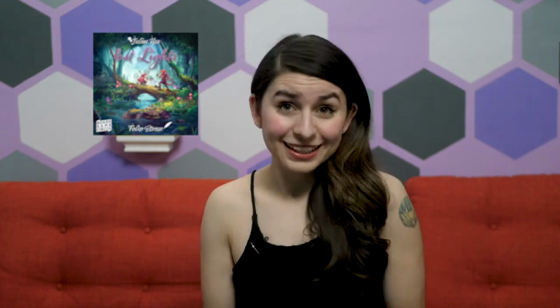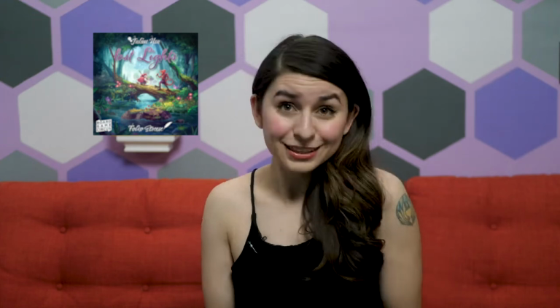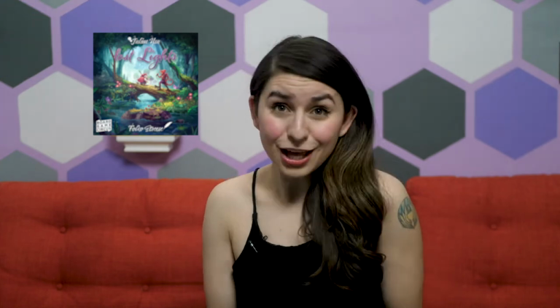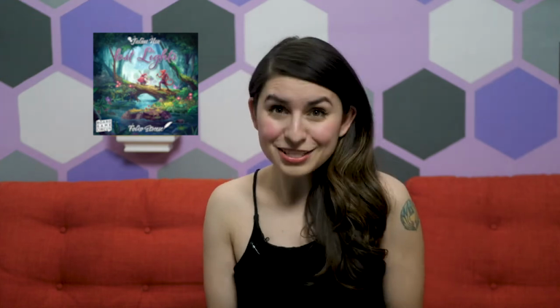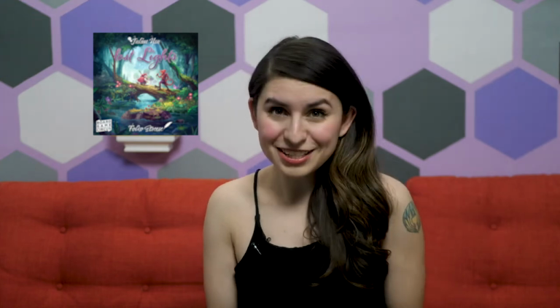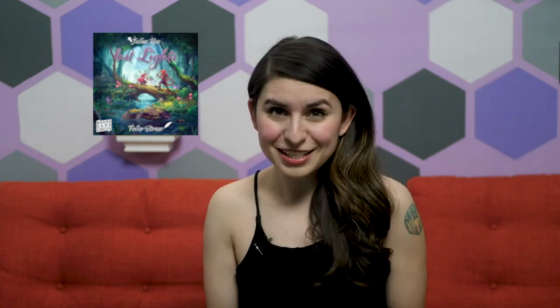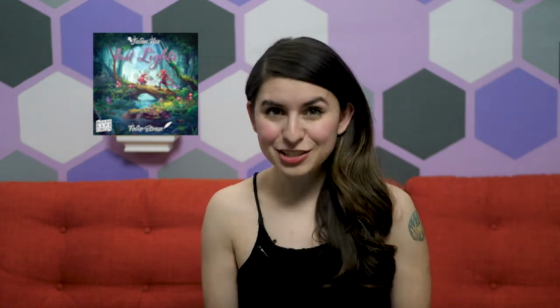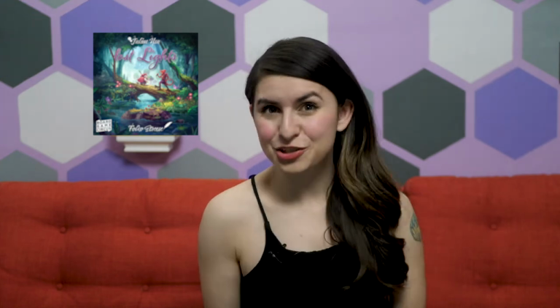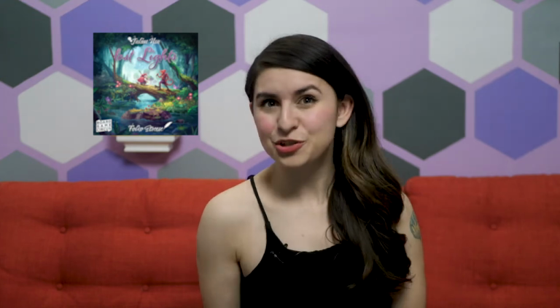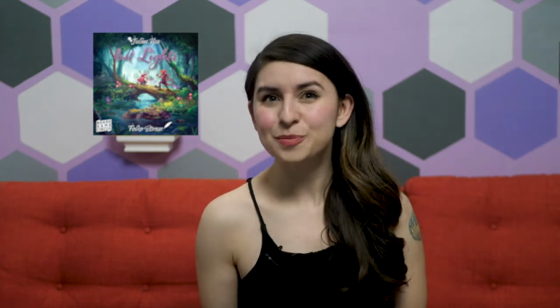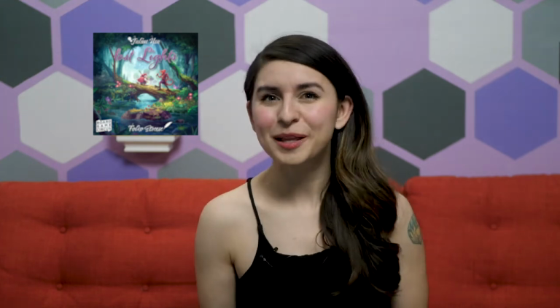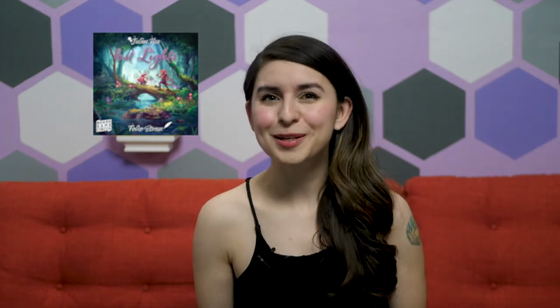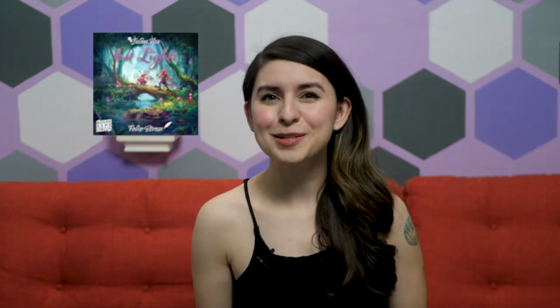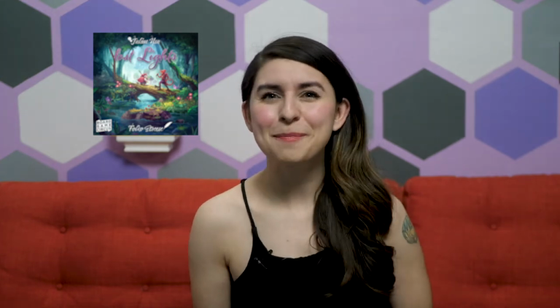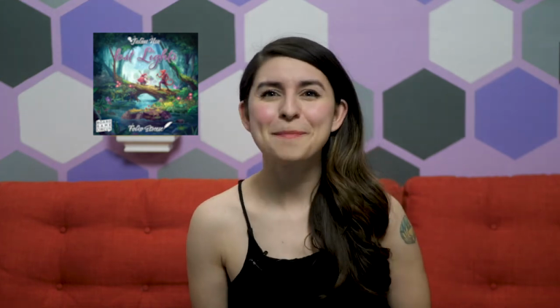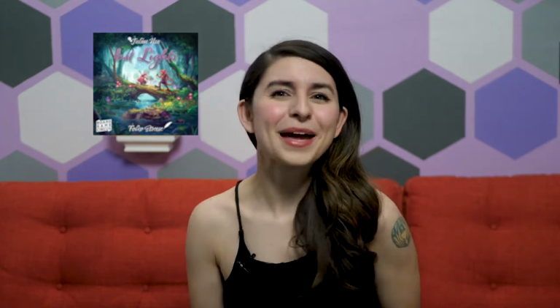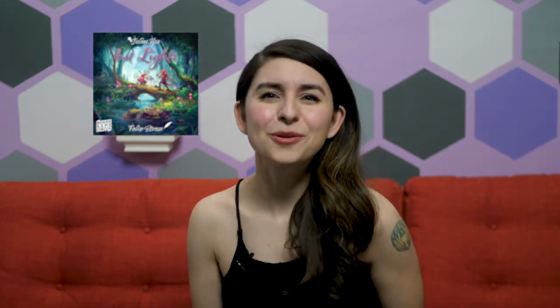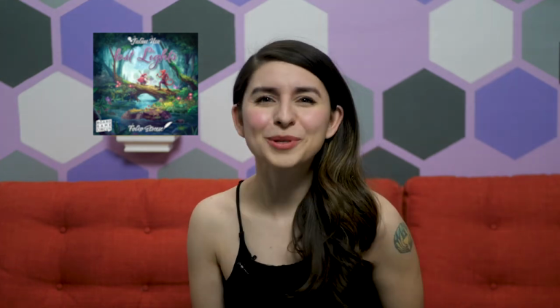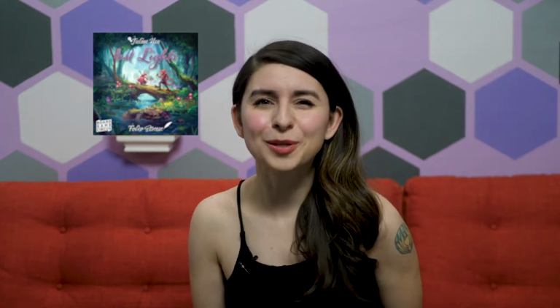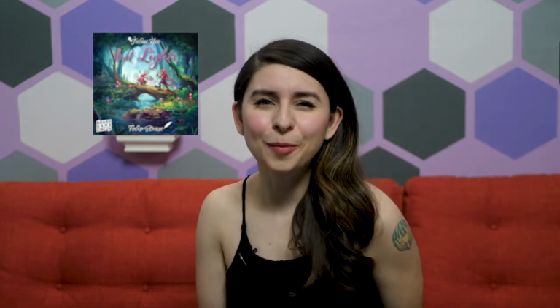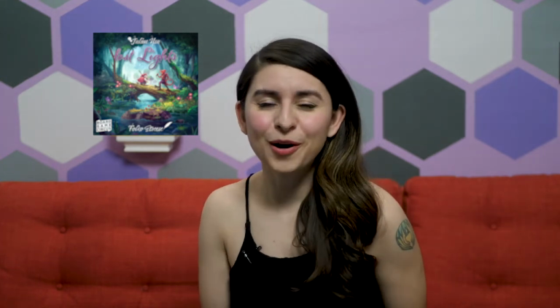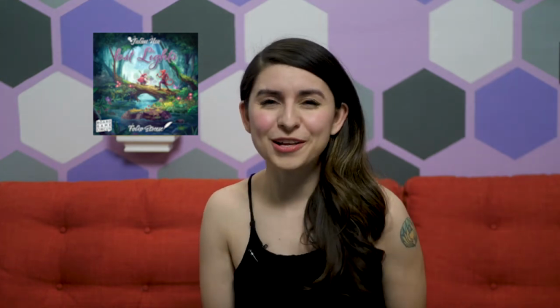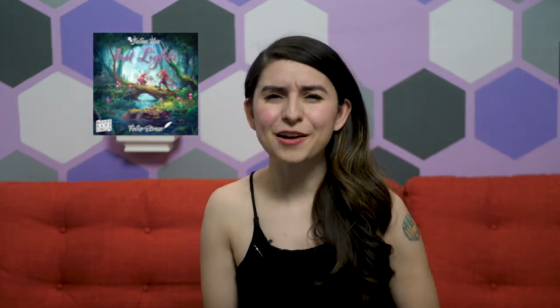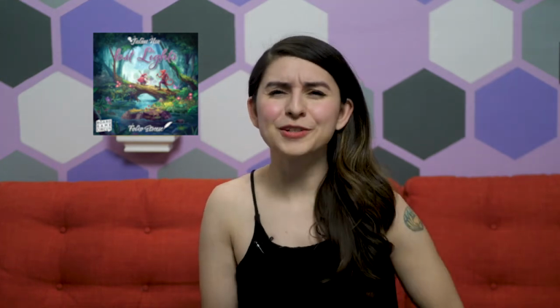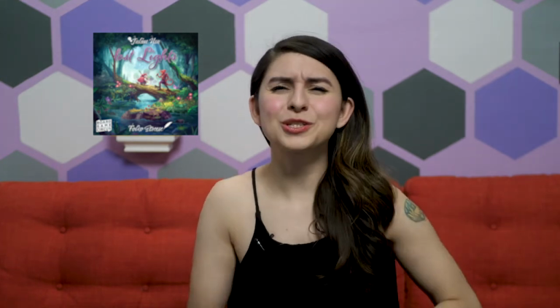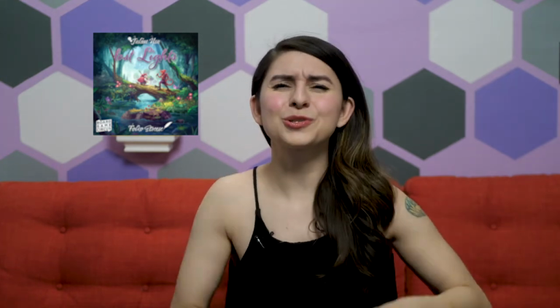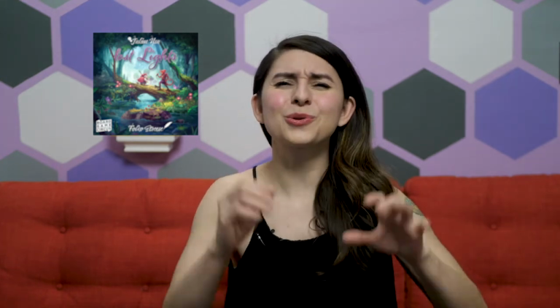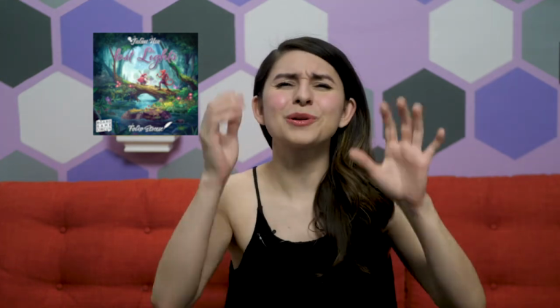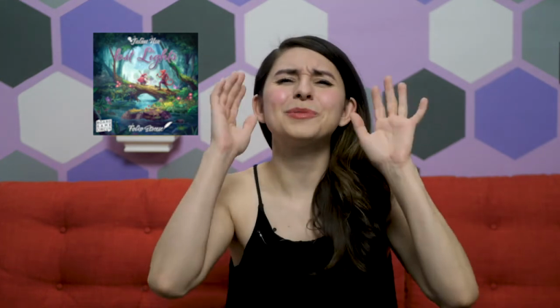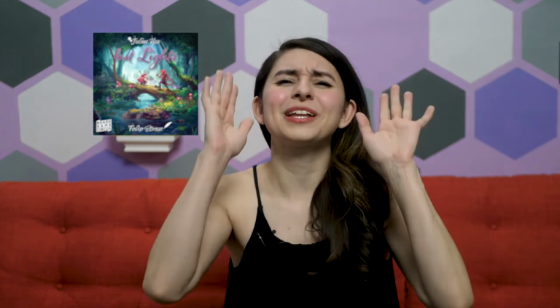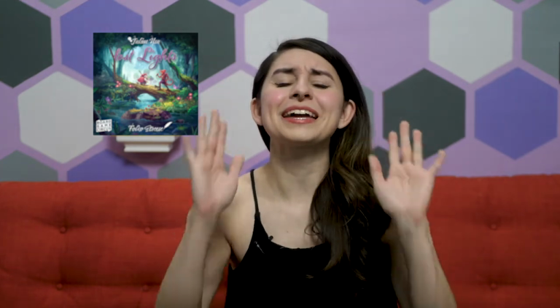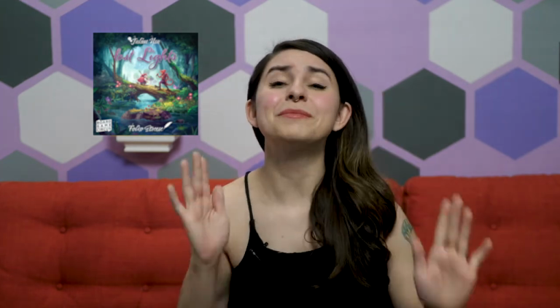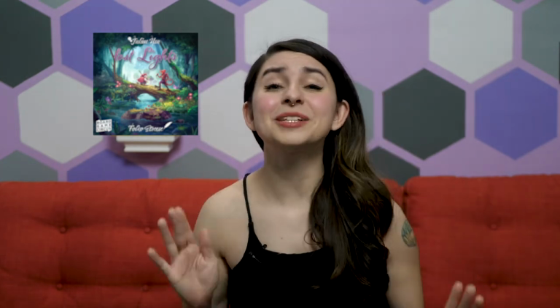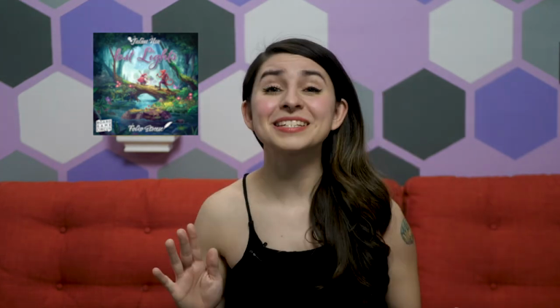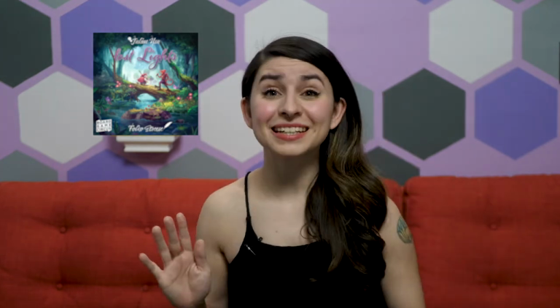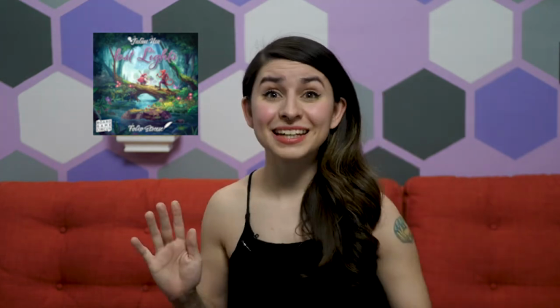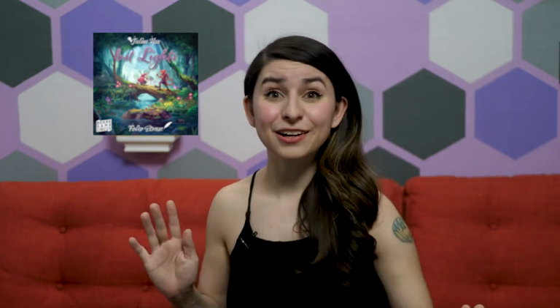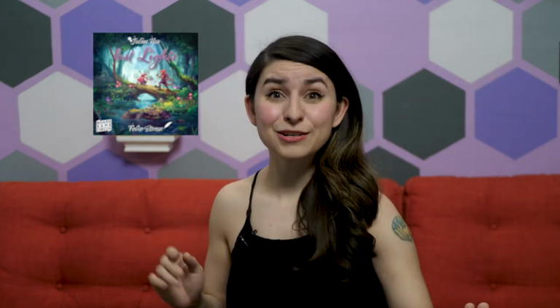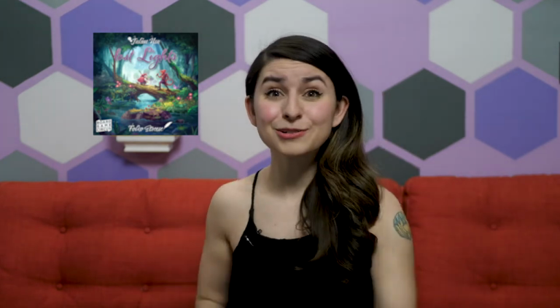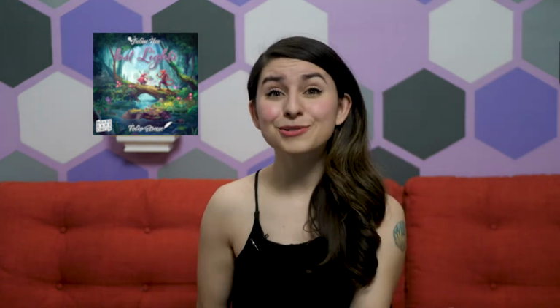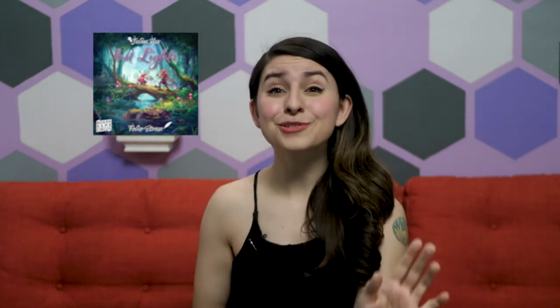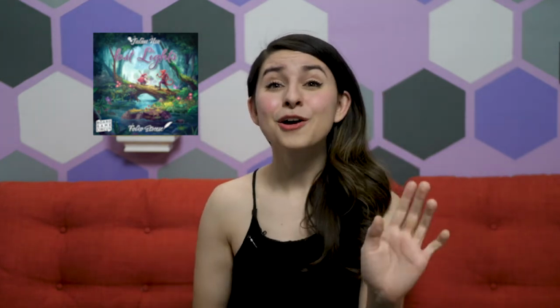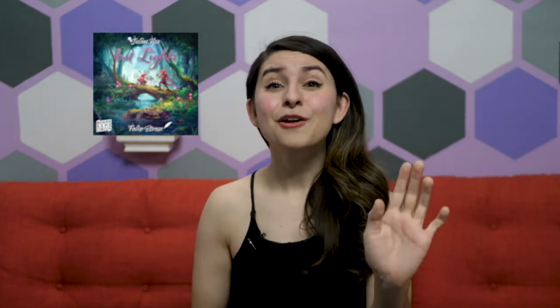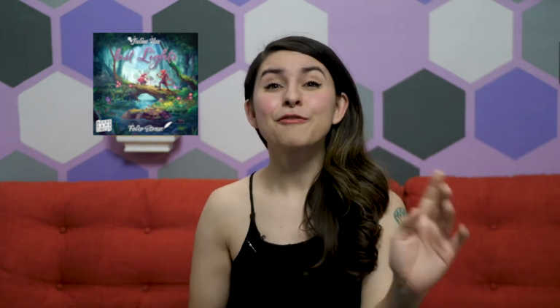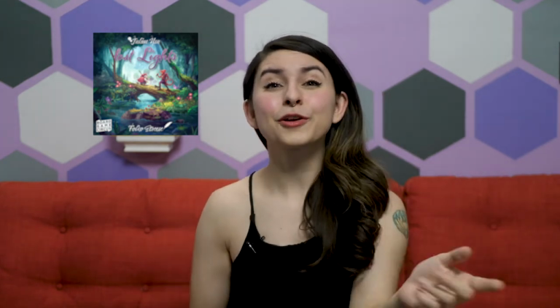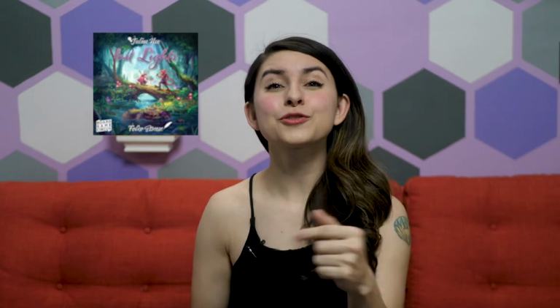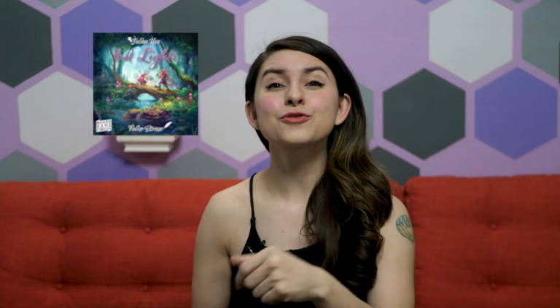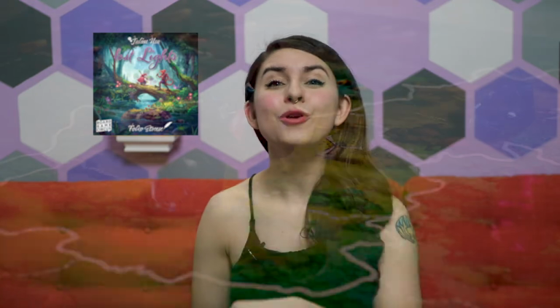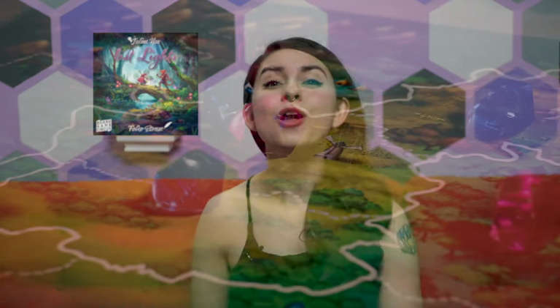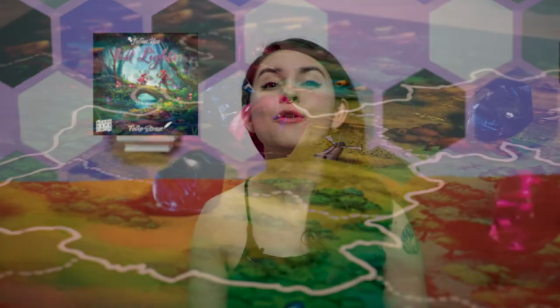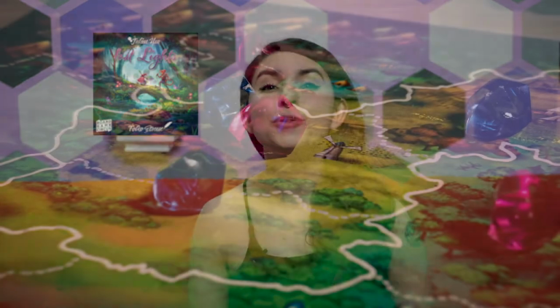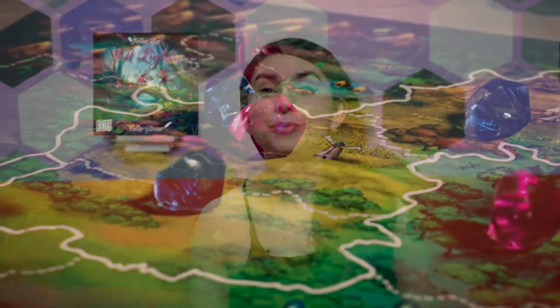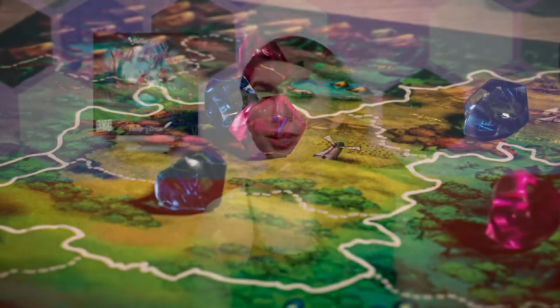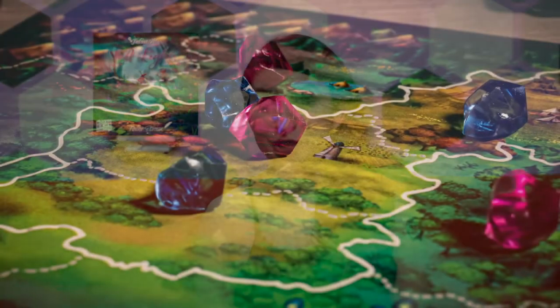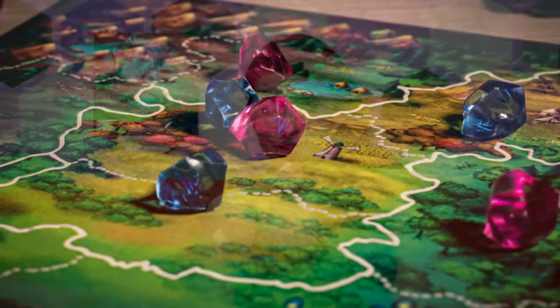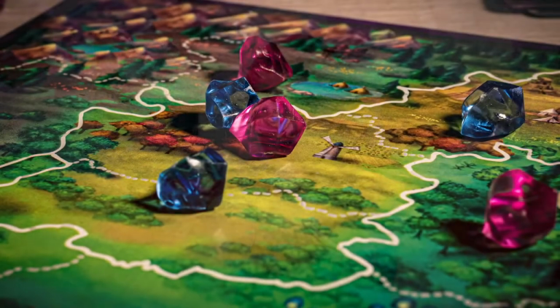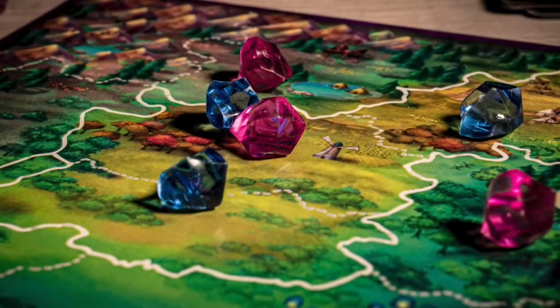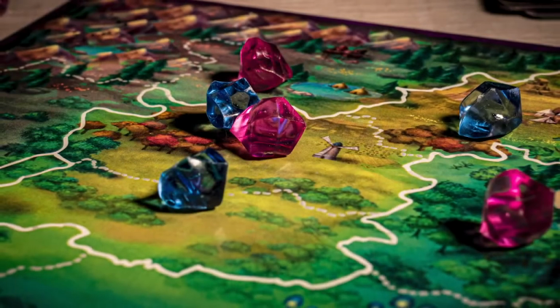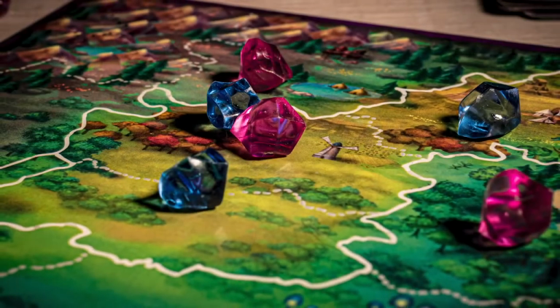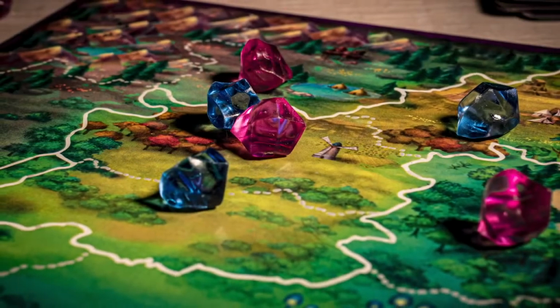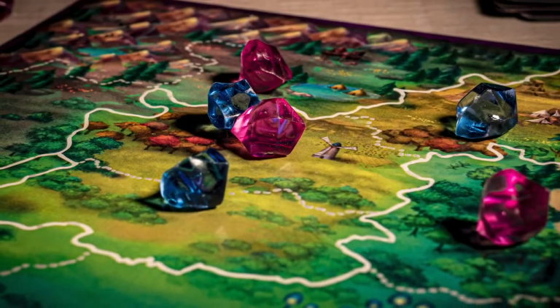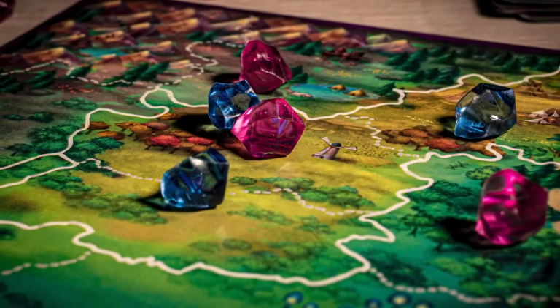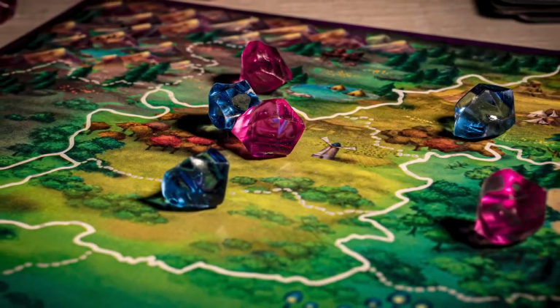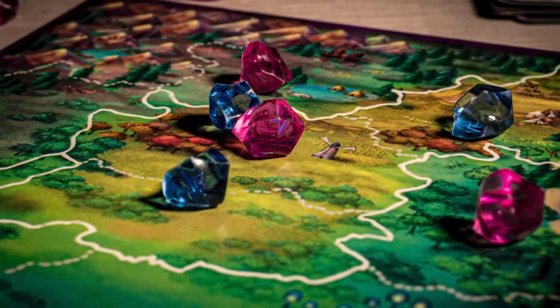In Lost Lights, two players battle with their party of adorable animalistic characters for control over the regions of Amanar.